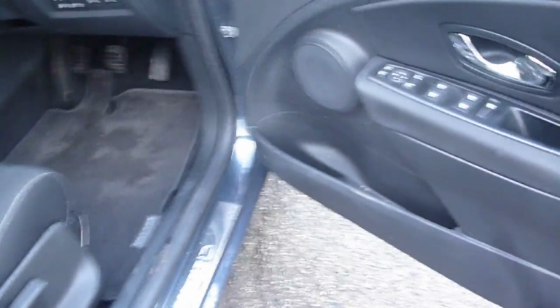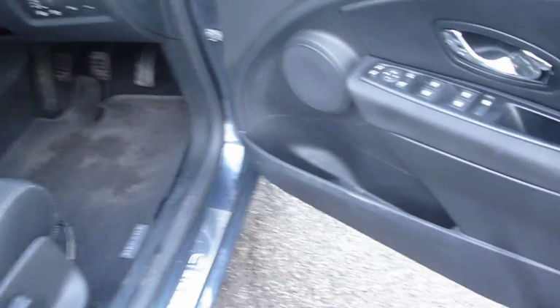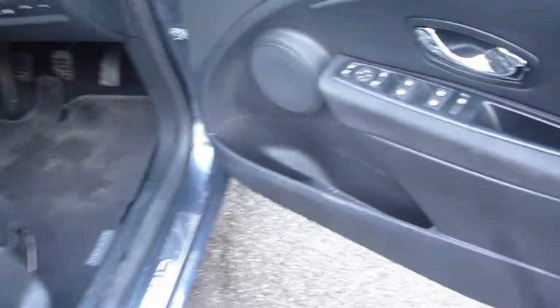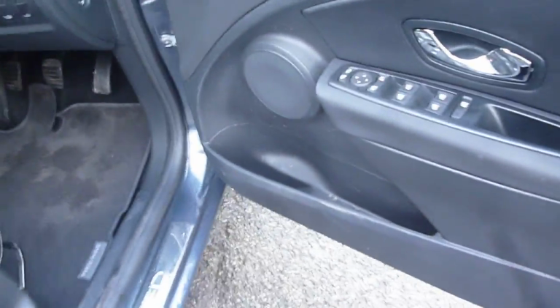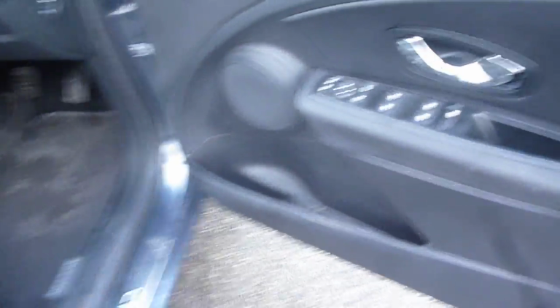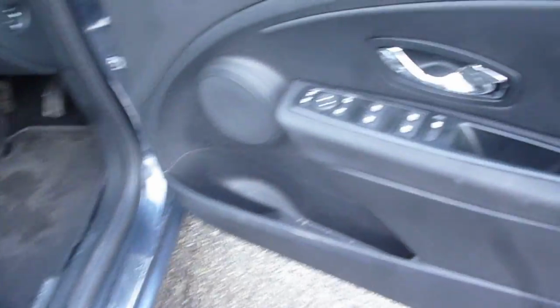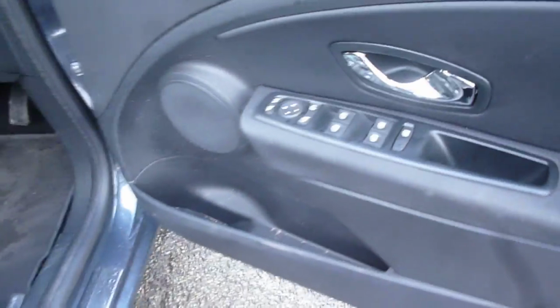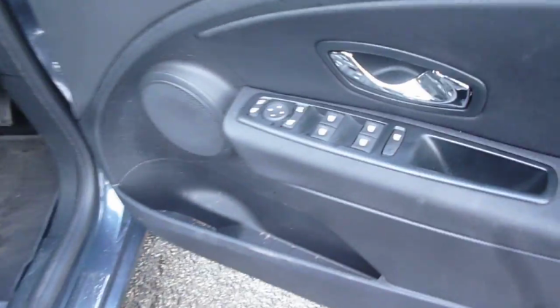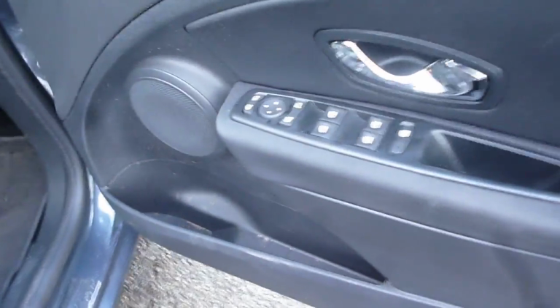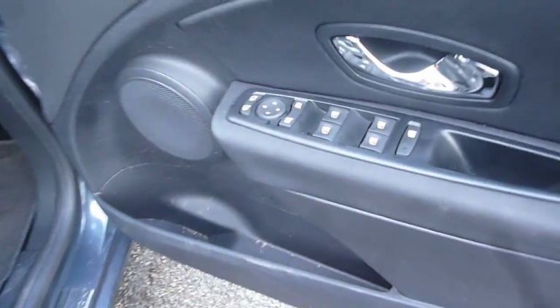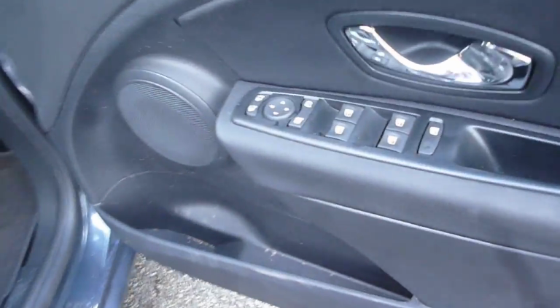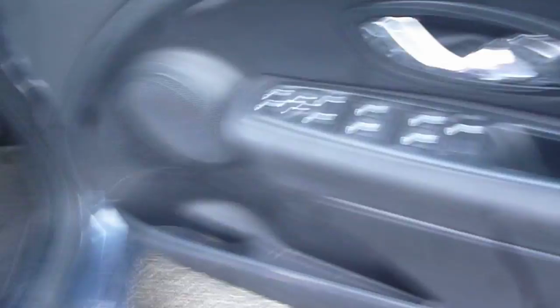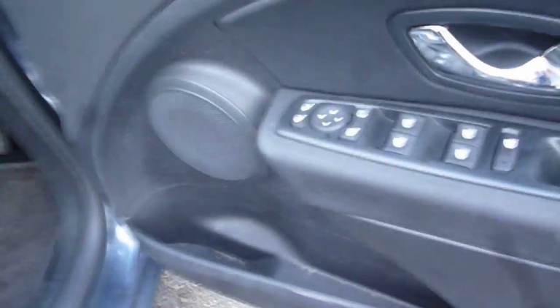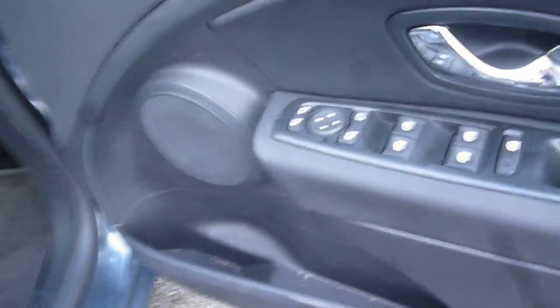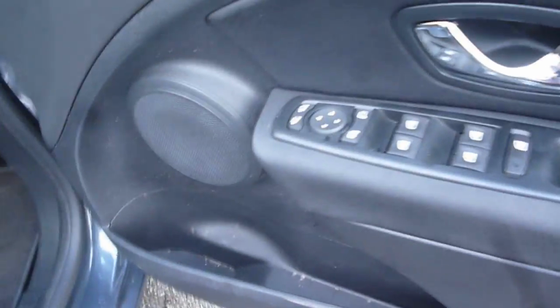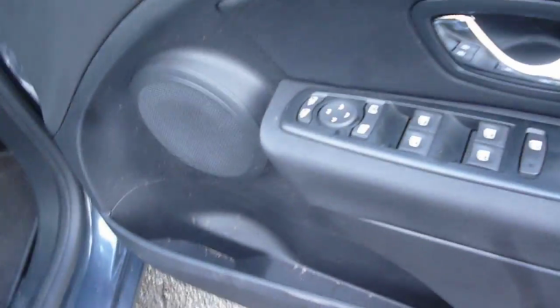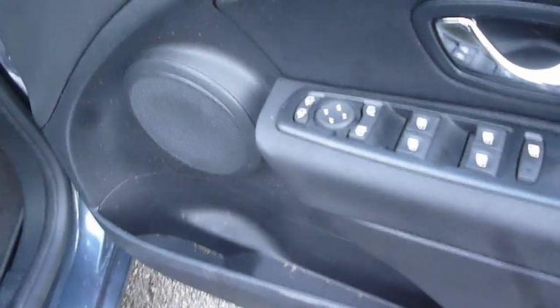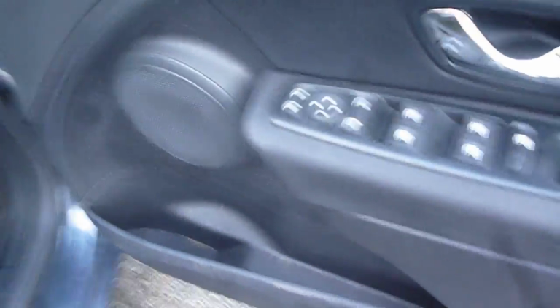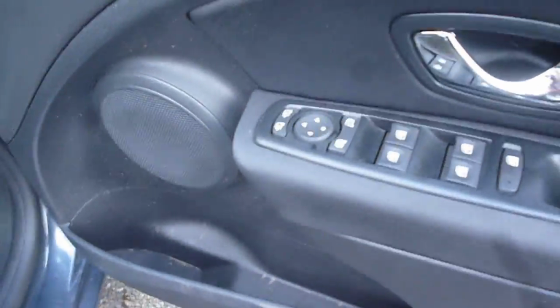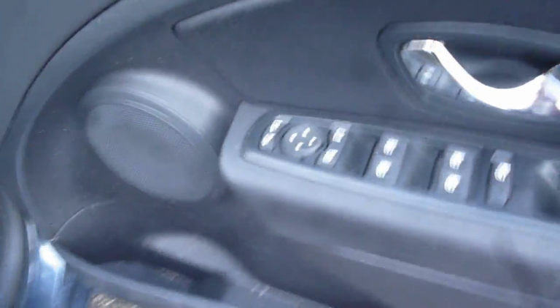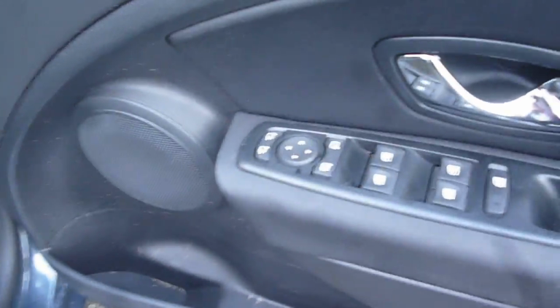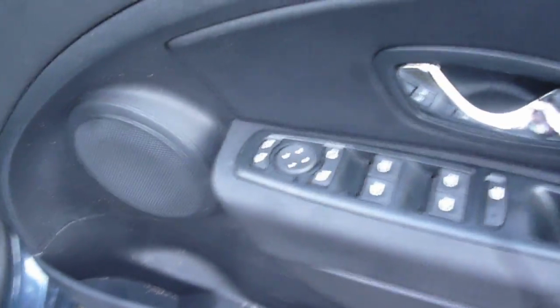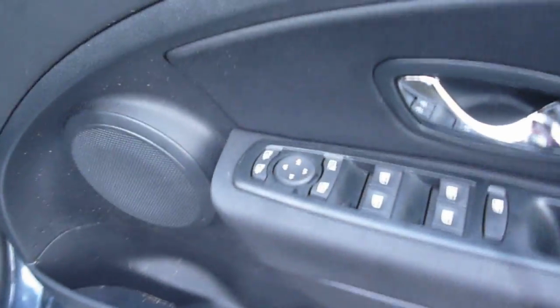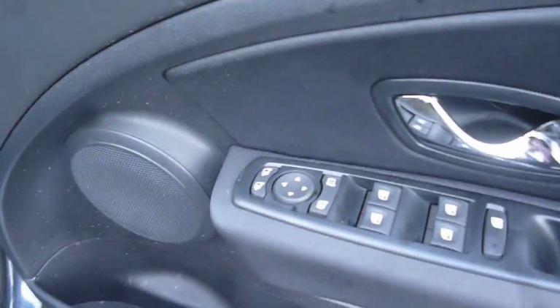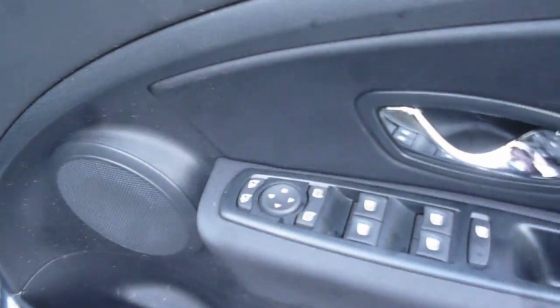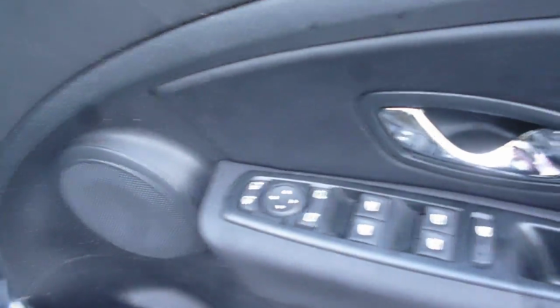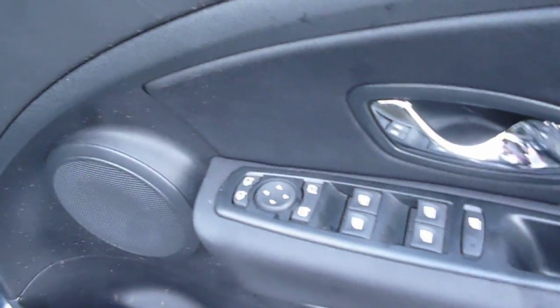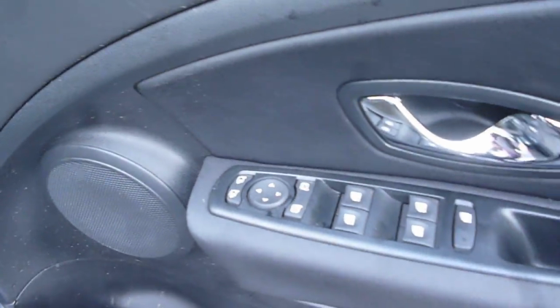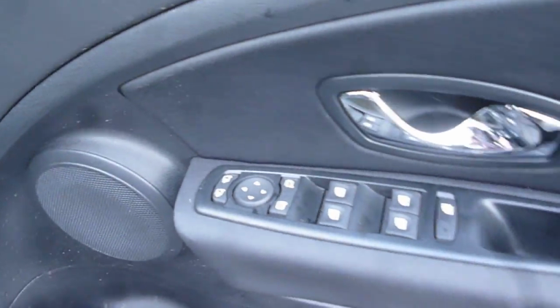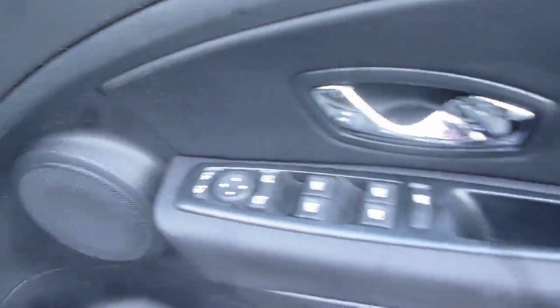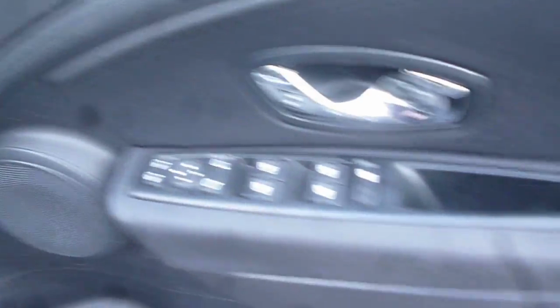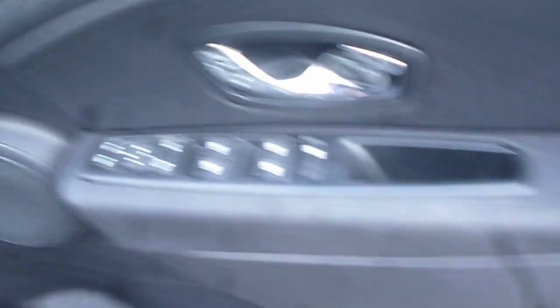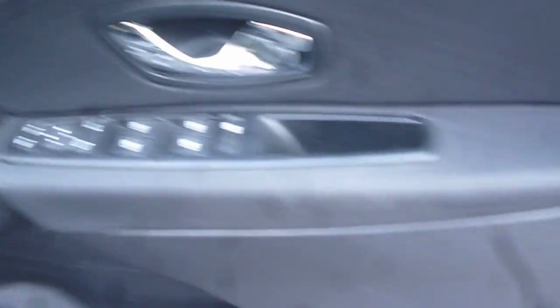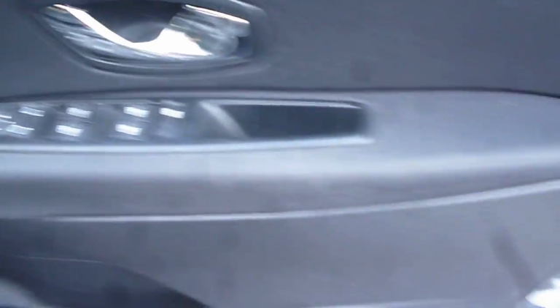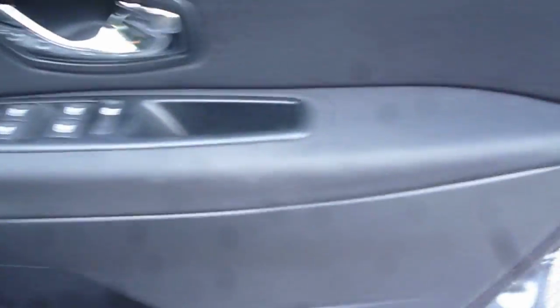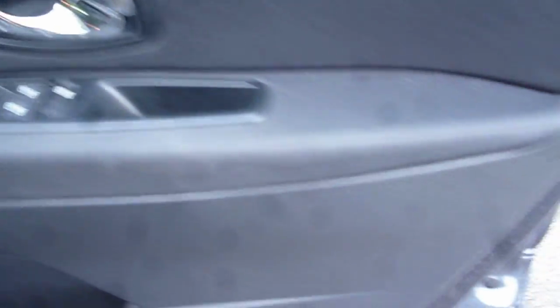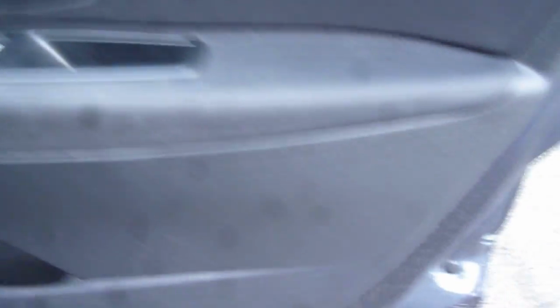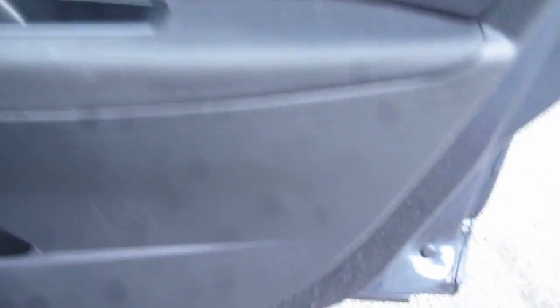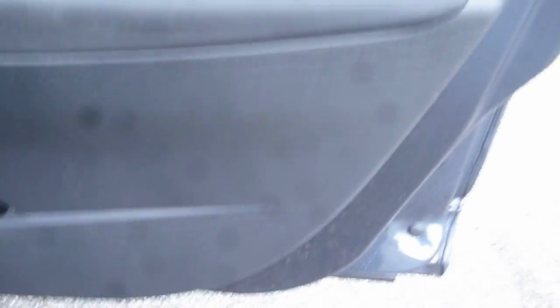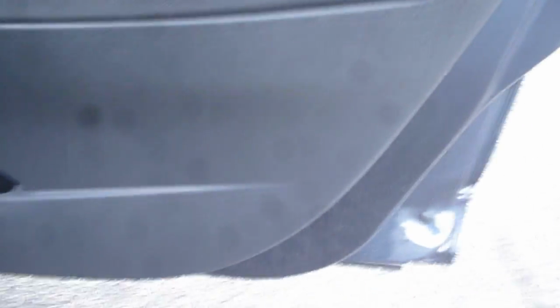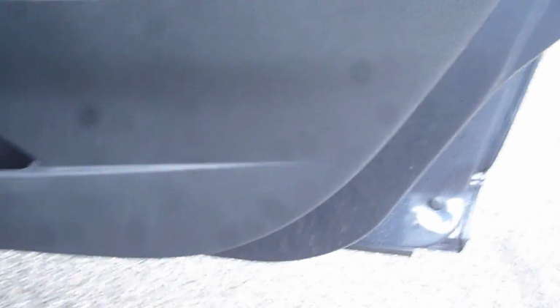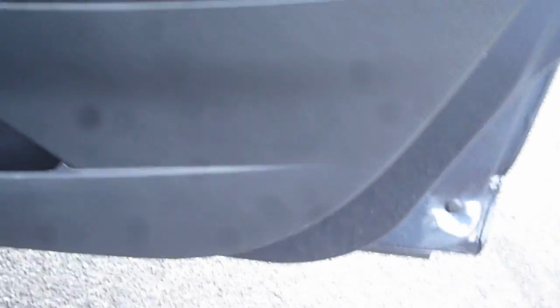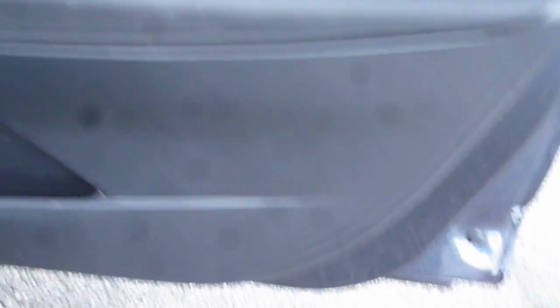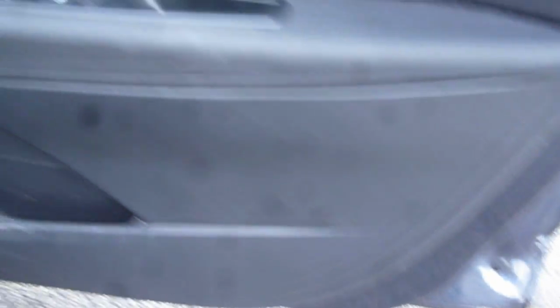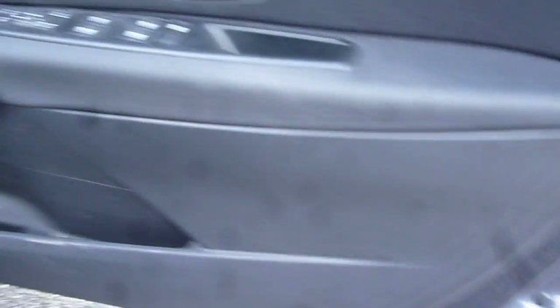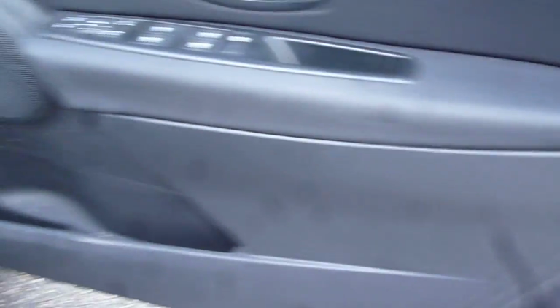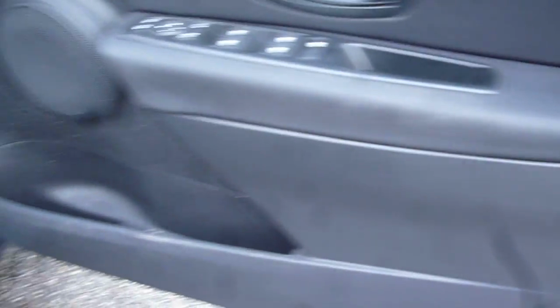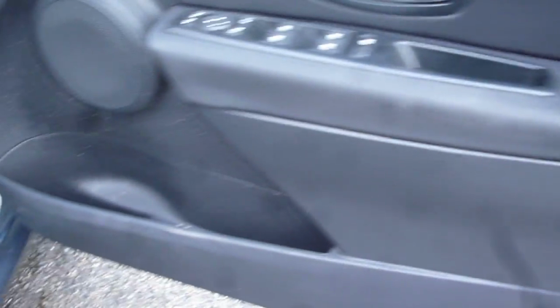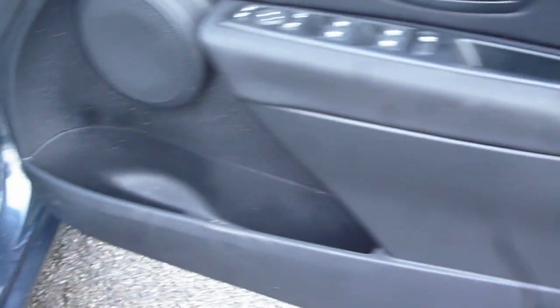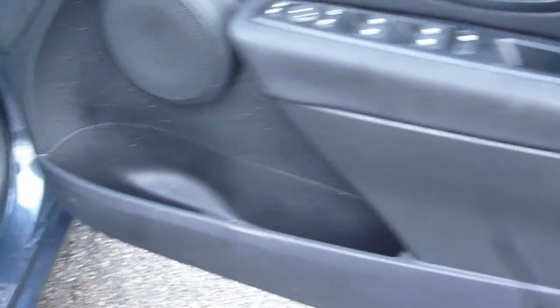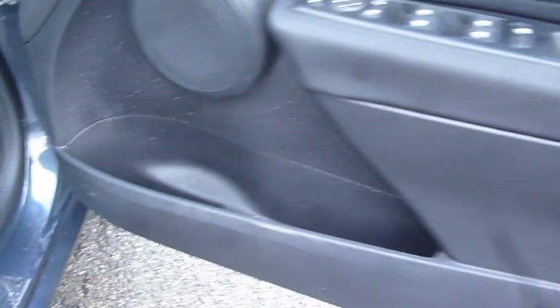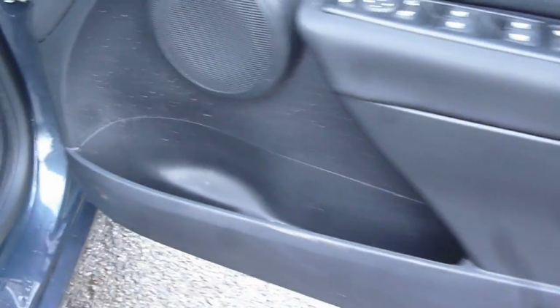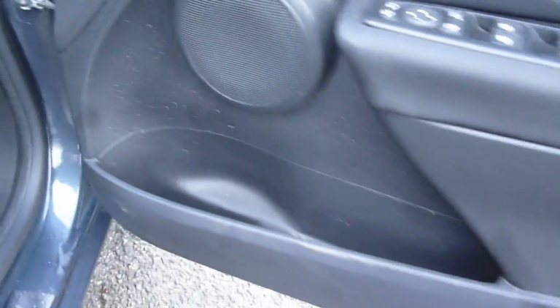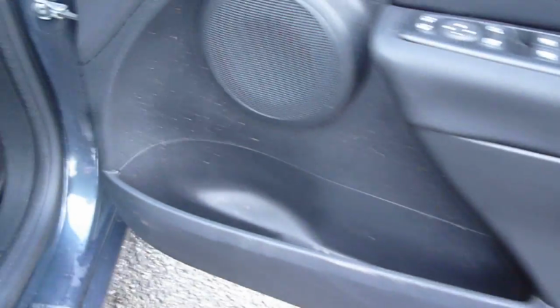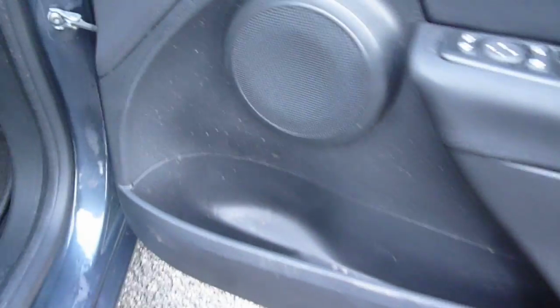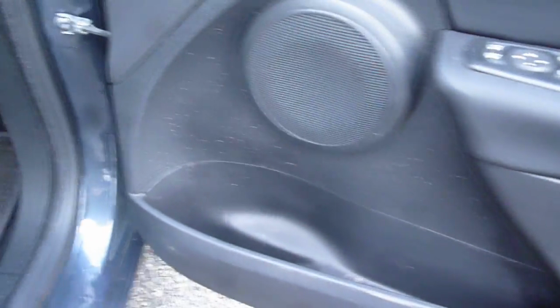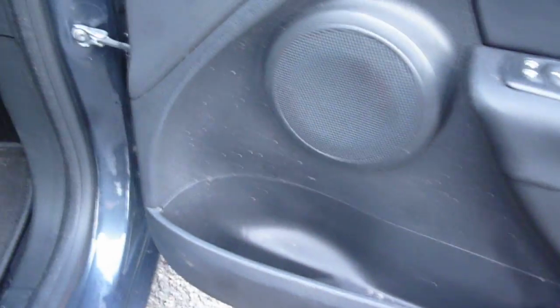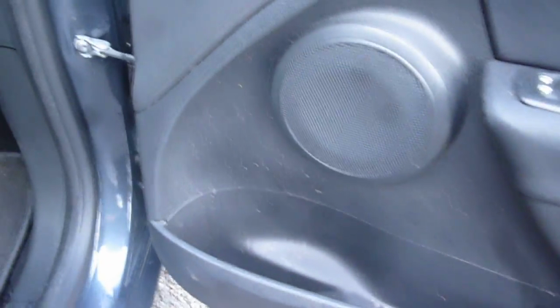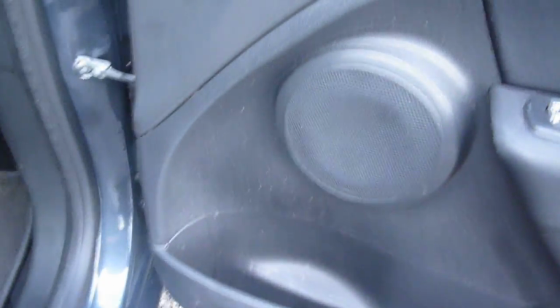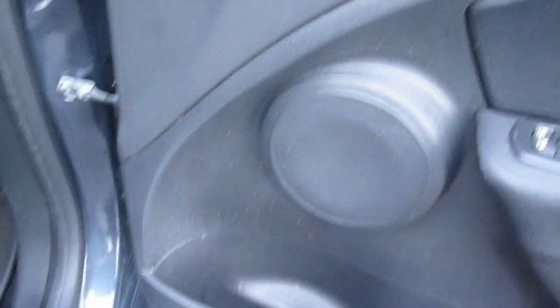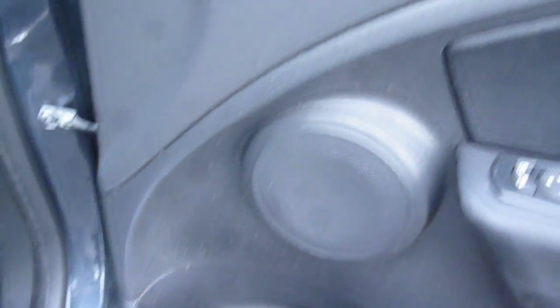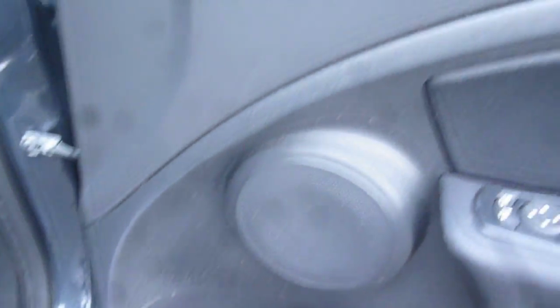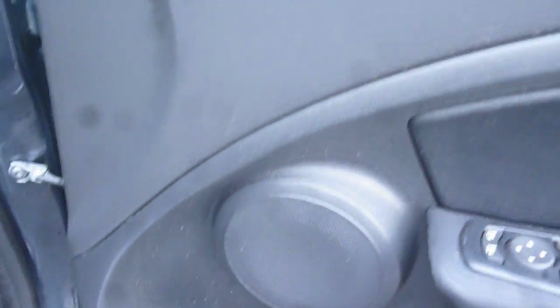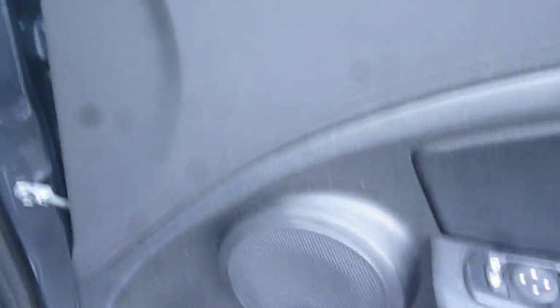Full electric windows, electric door mirrors which are also power fold. The door card is all okay, just in need of a little bit of a clean.